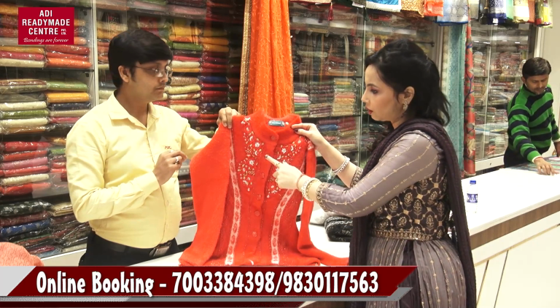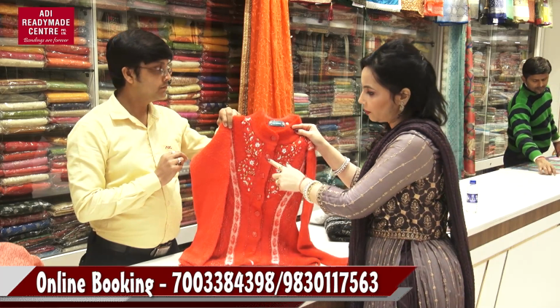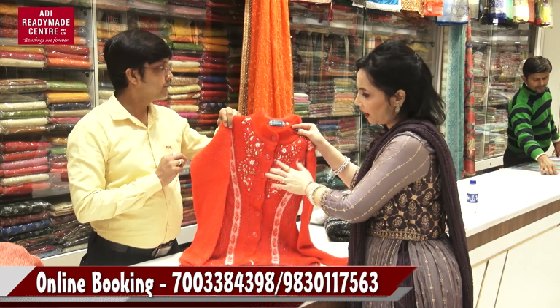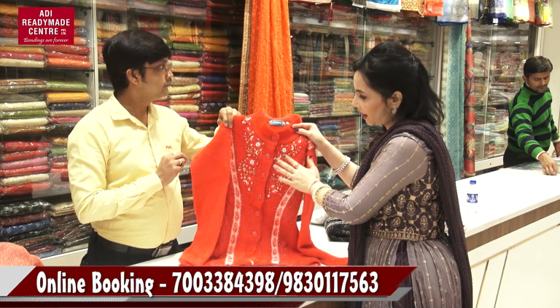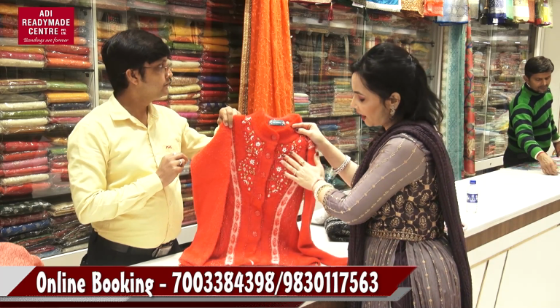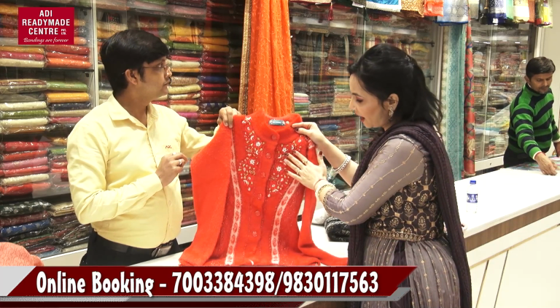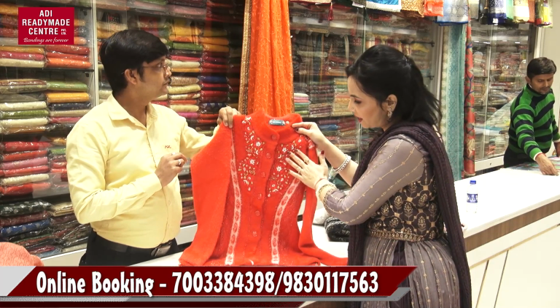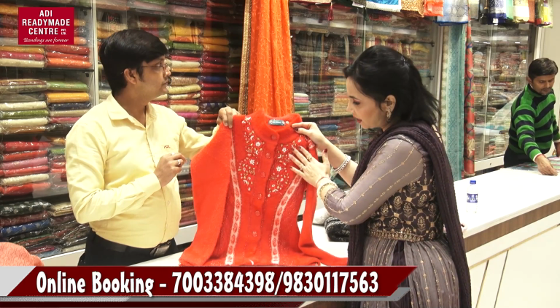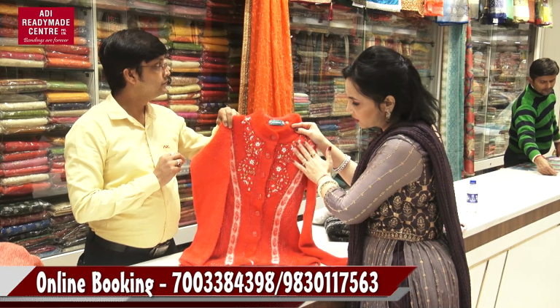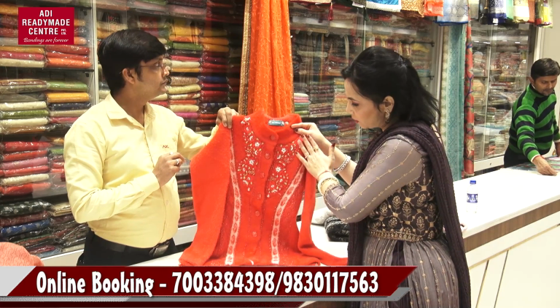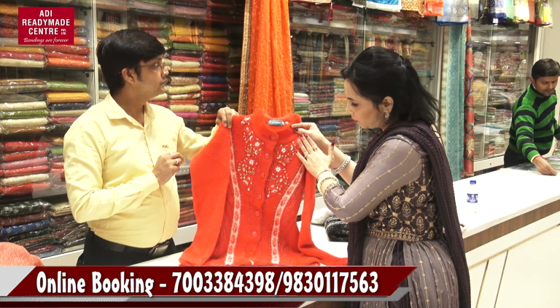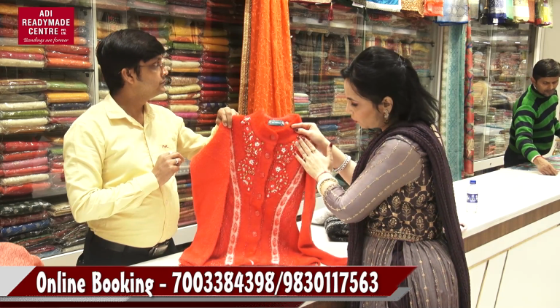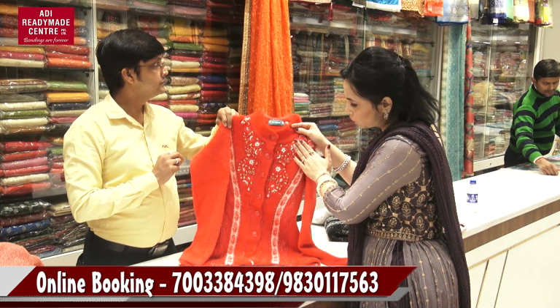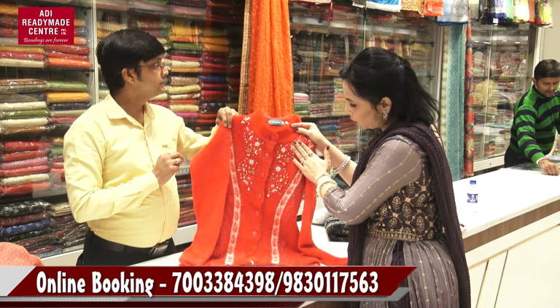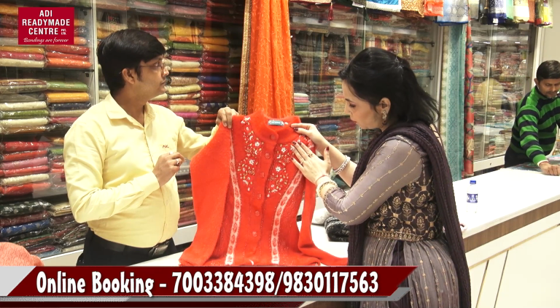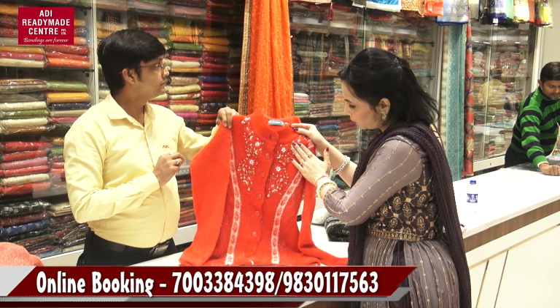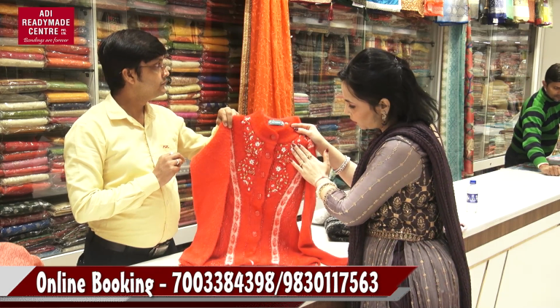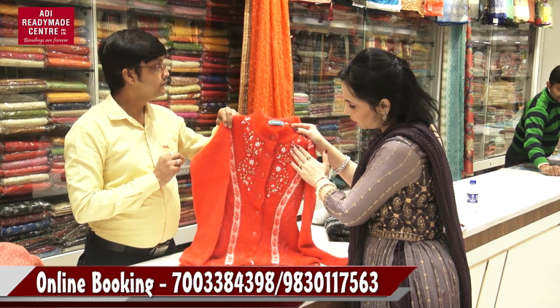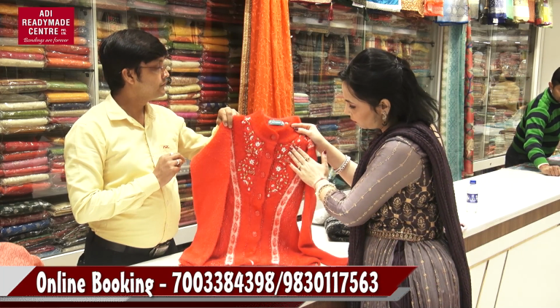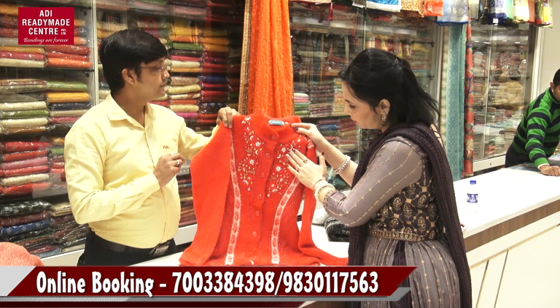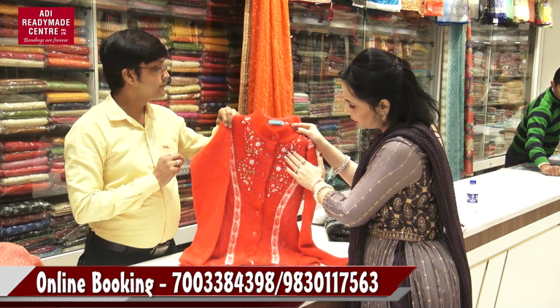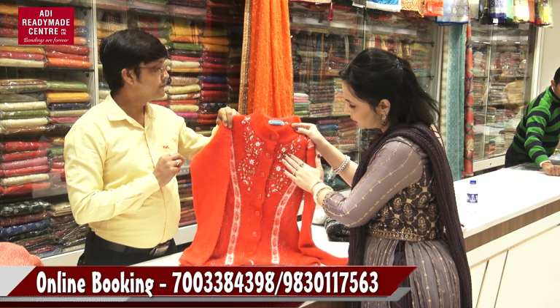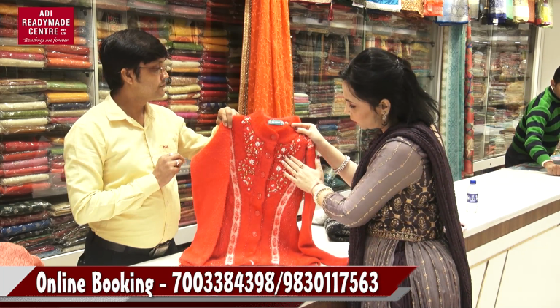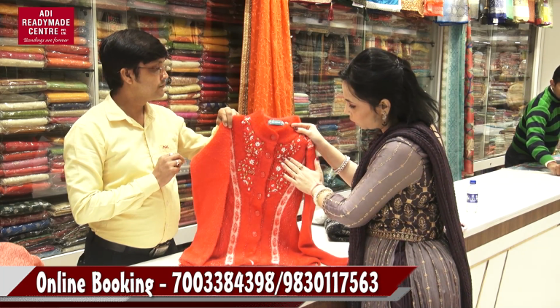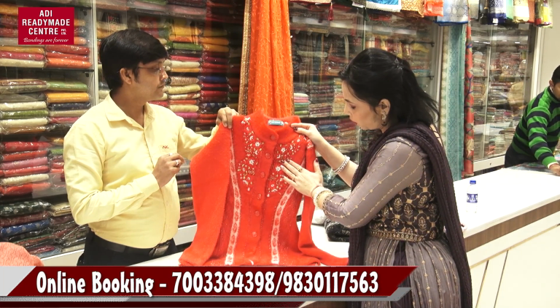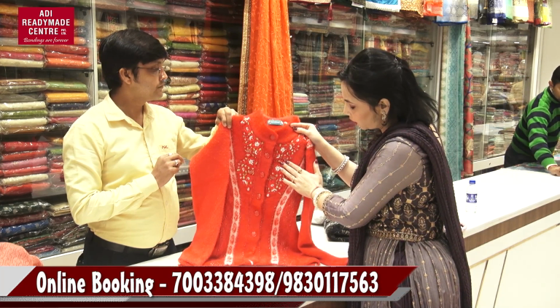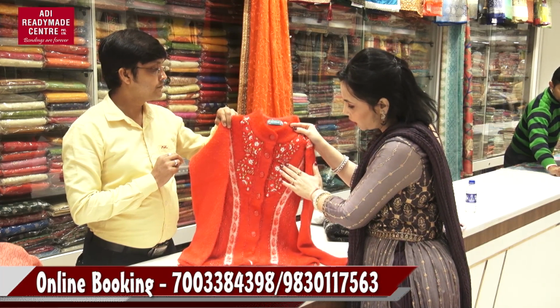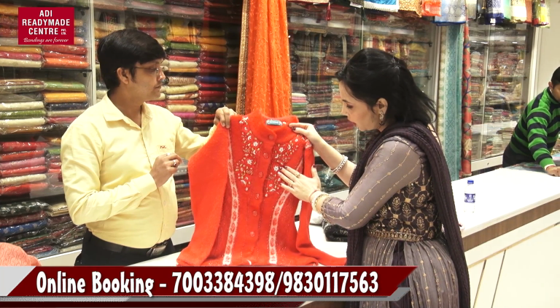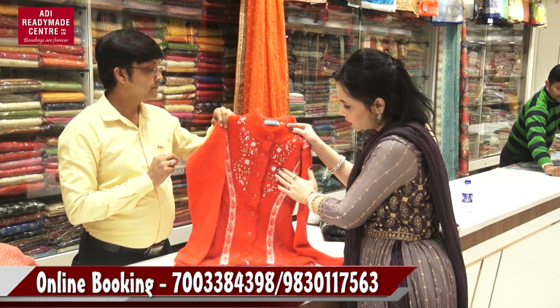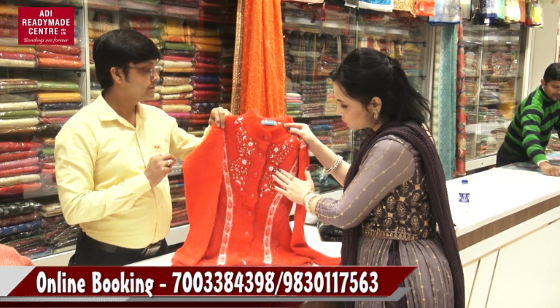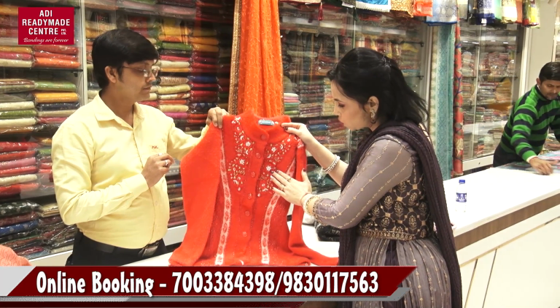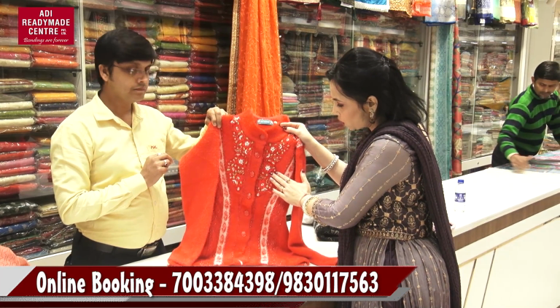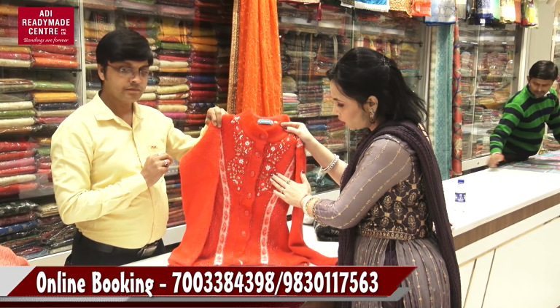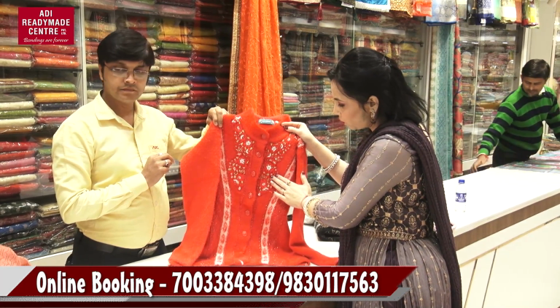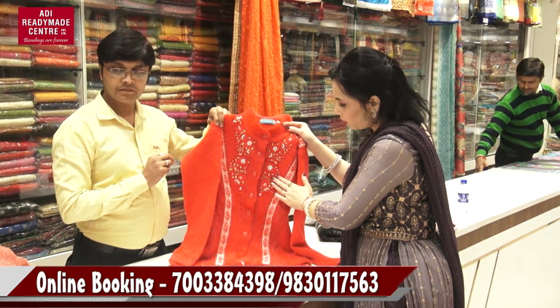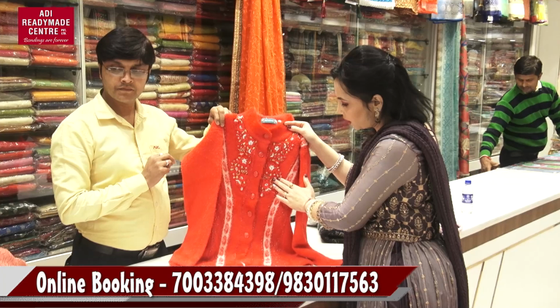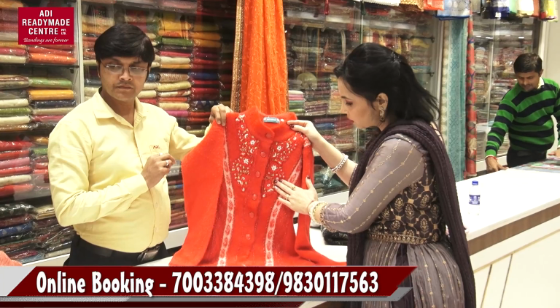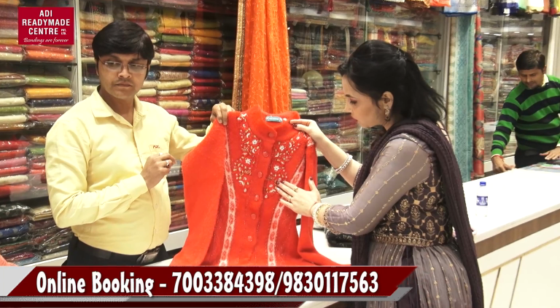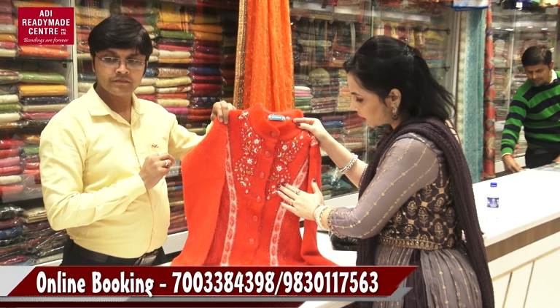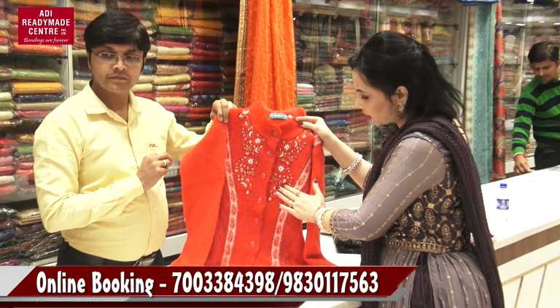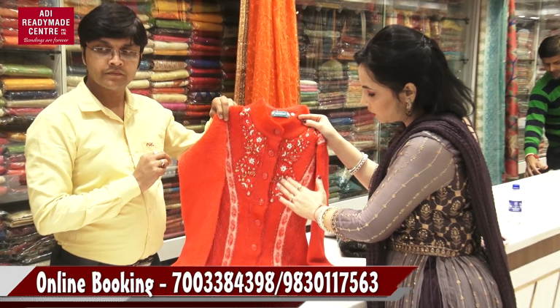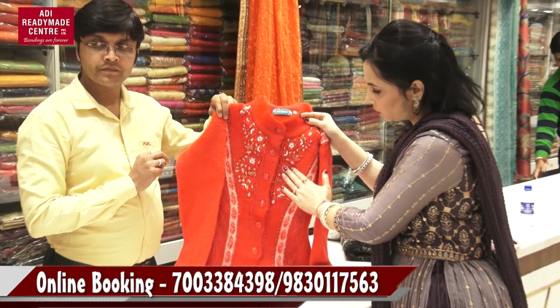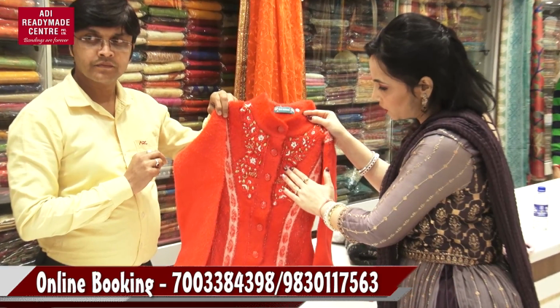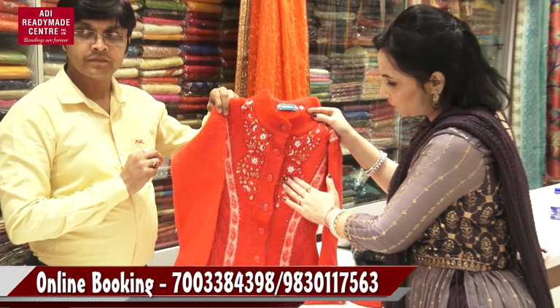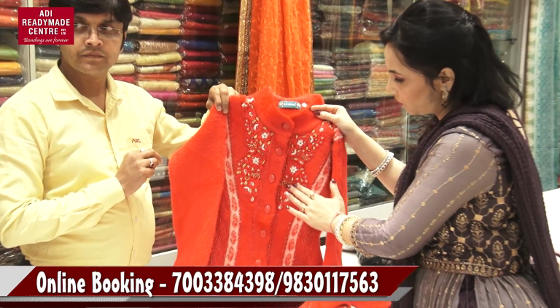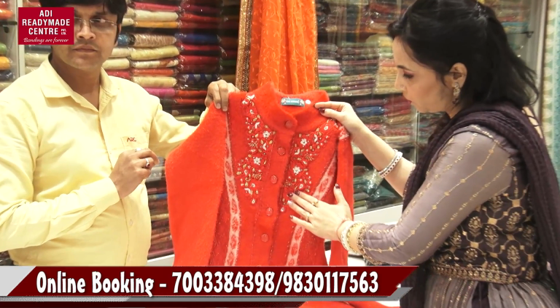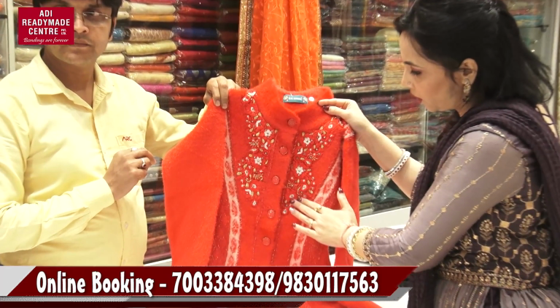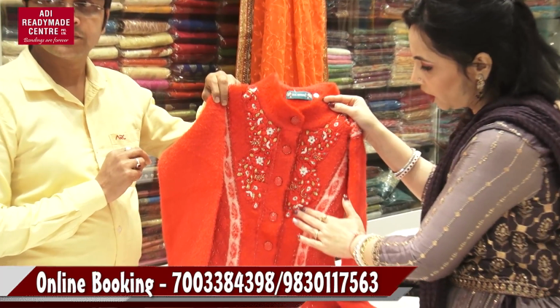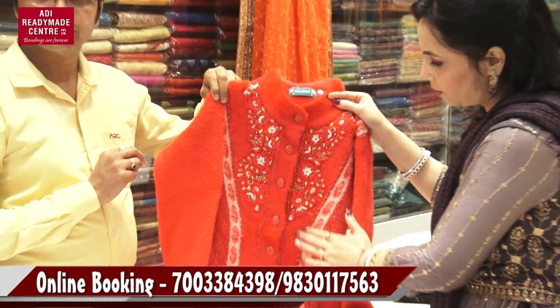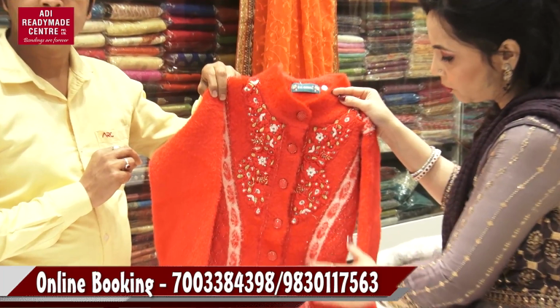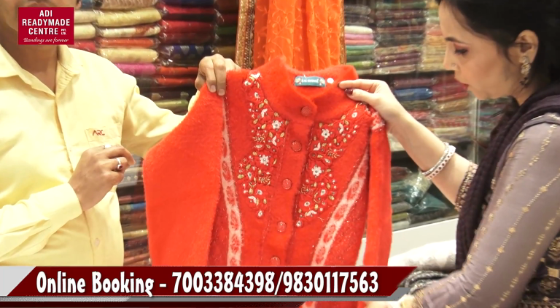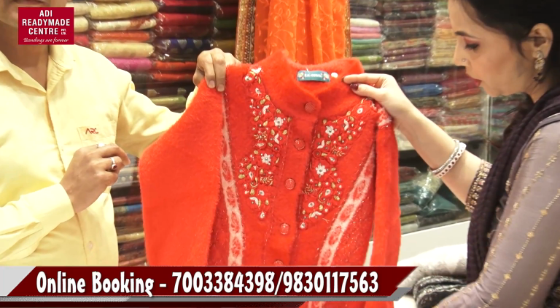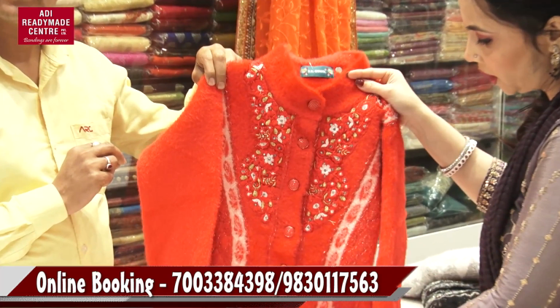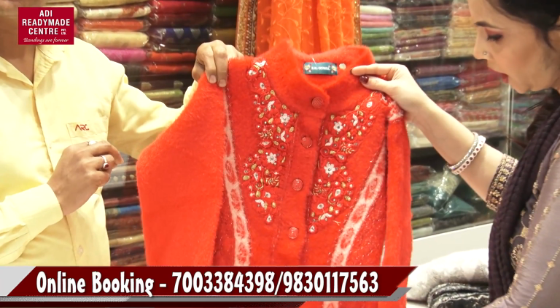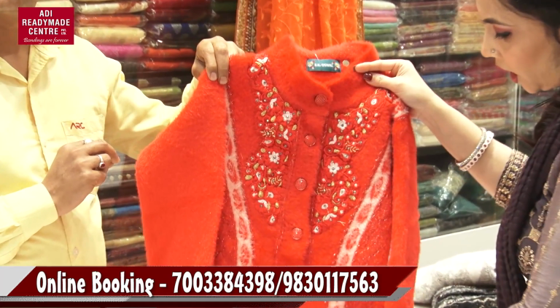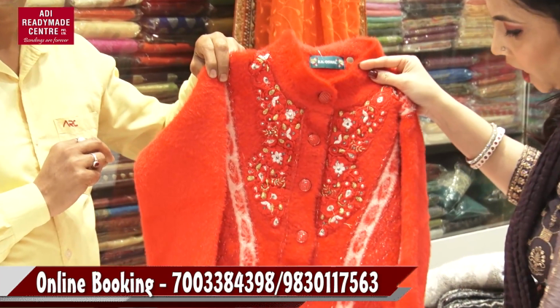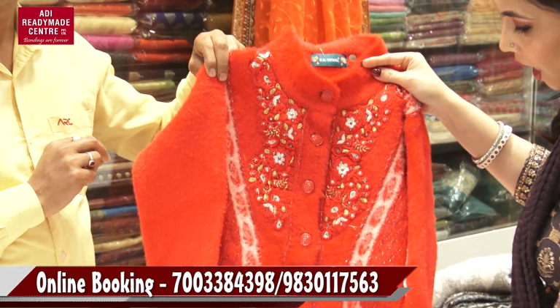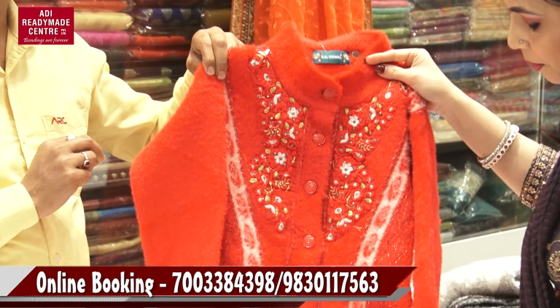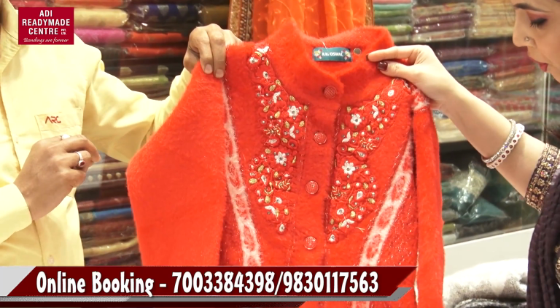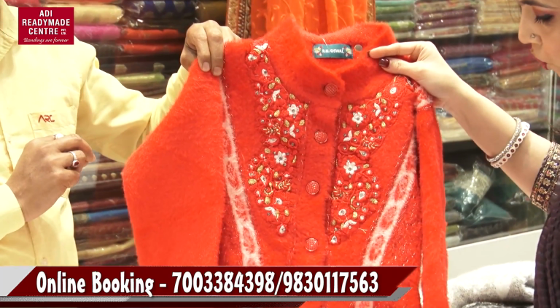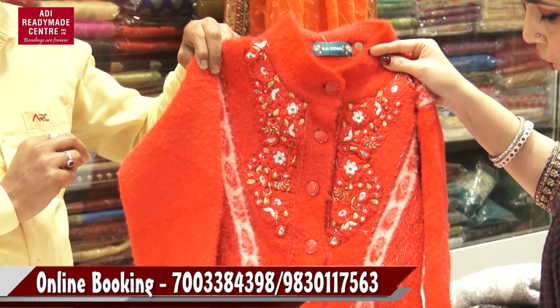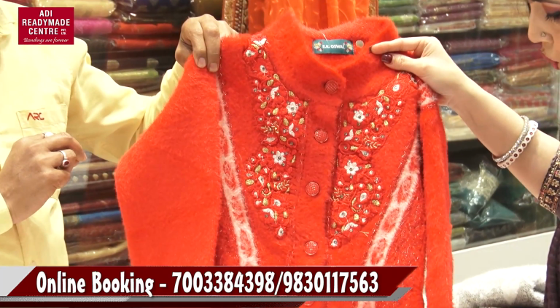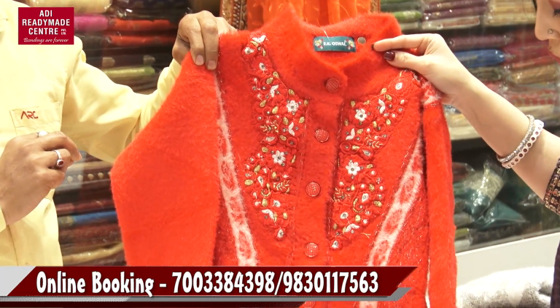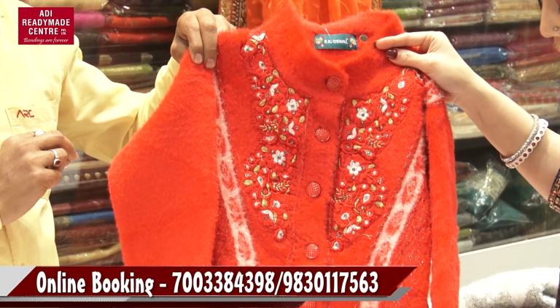This is full of beads work, sonar work, floral embroidery. It is very beautiful.